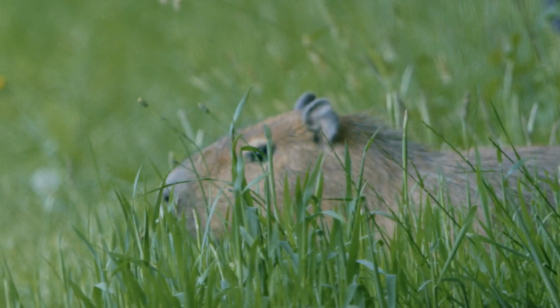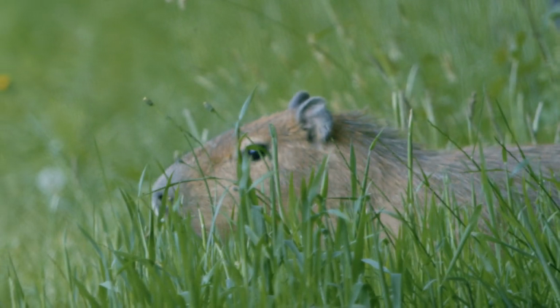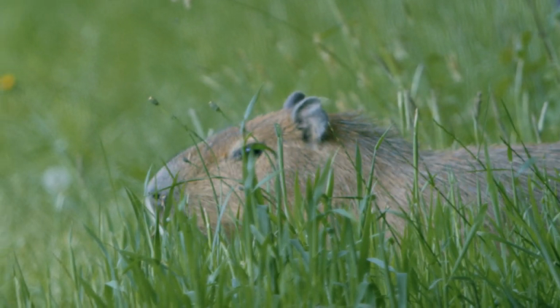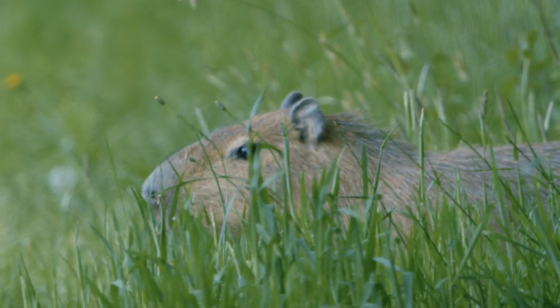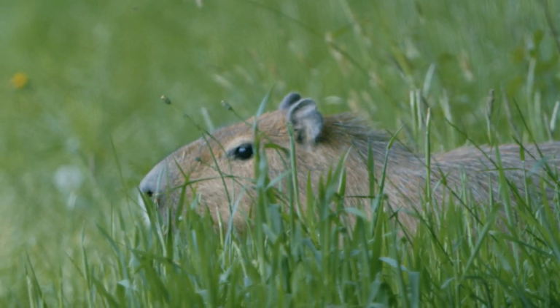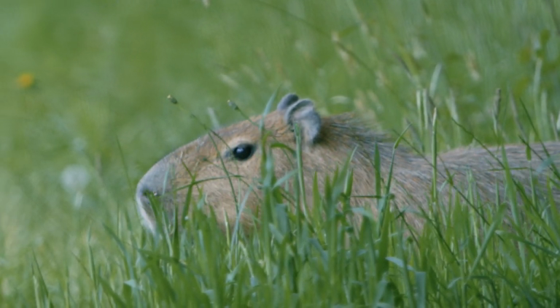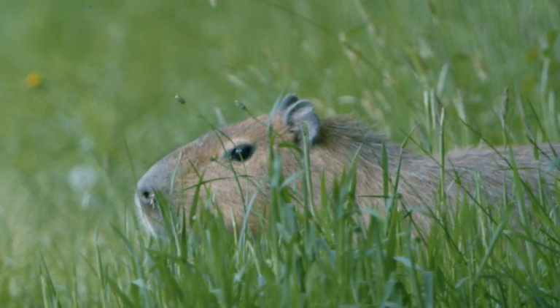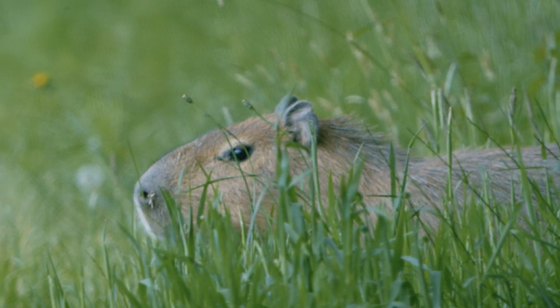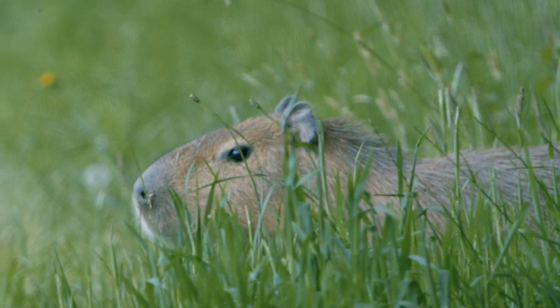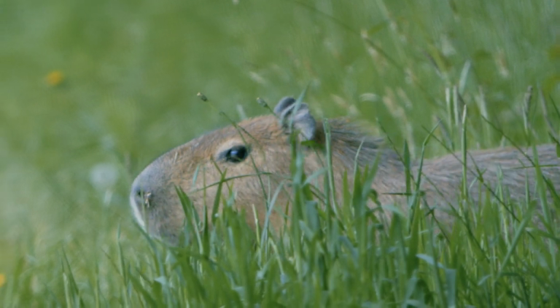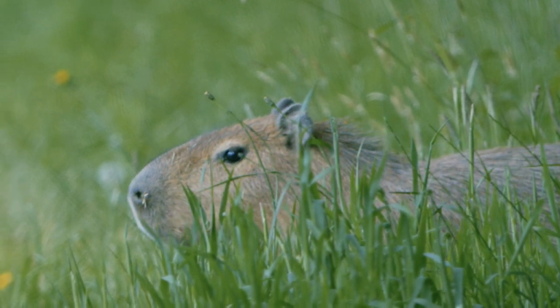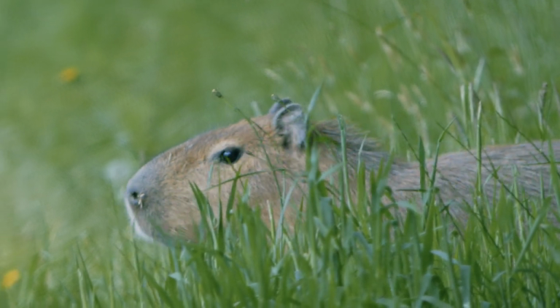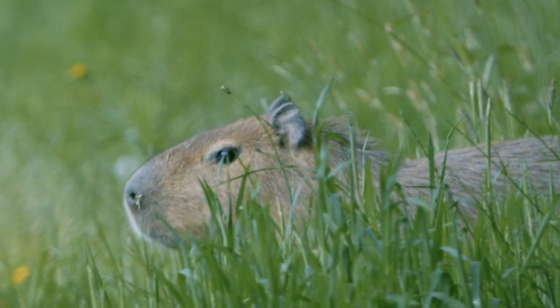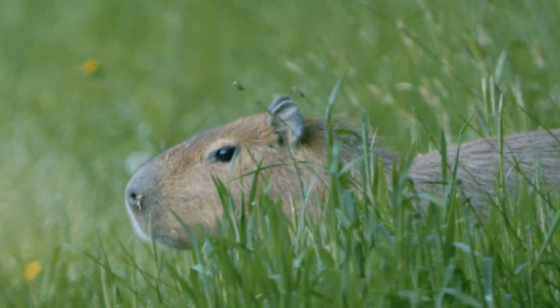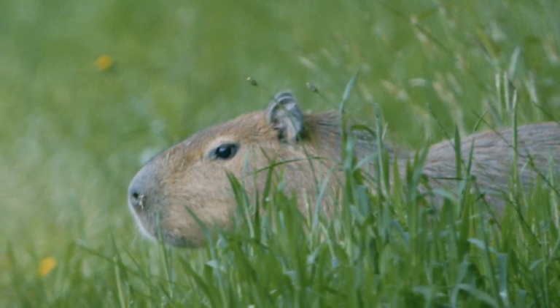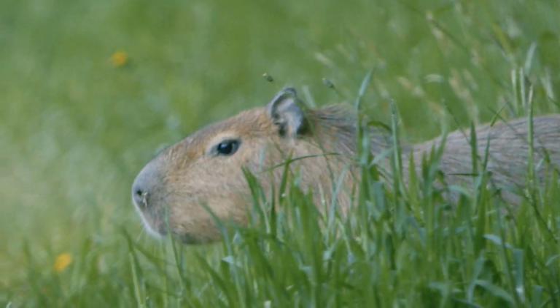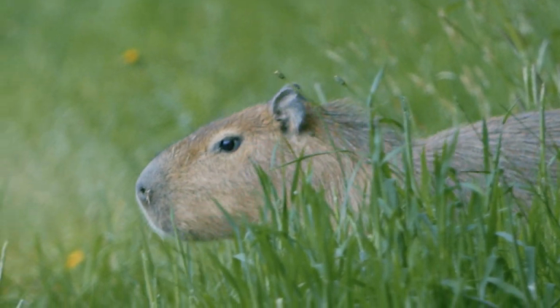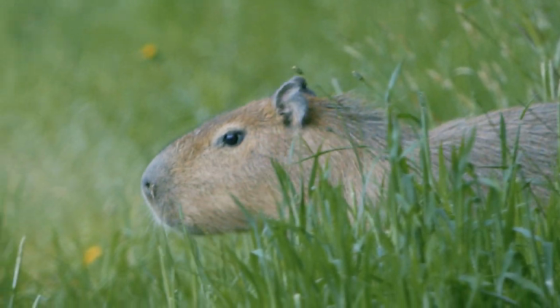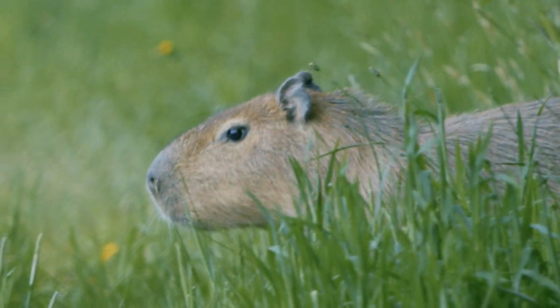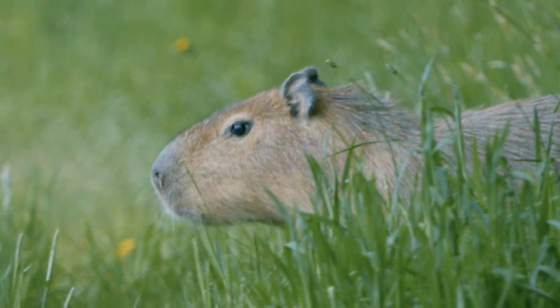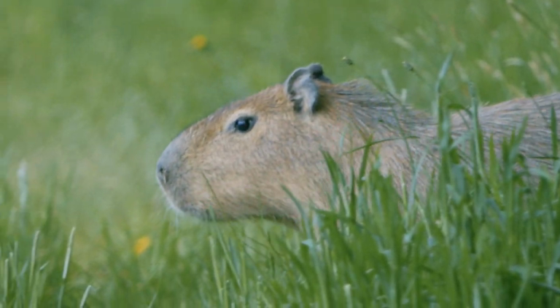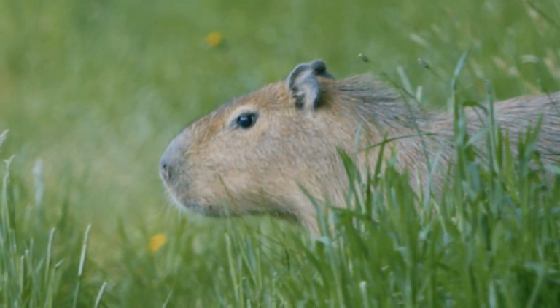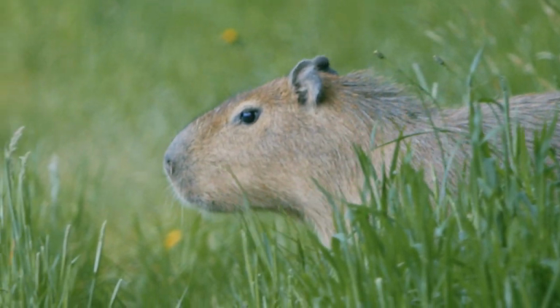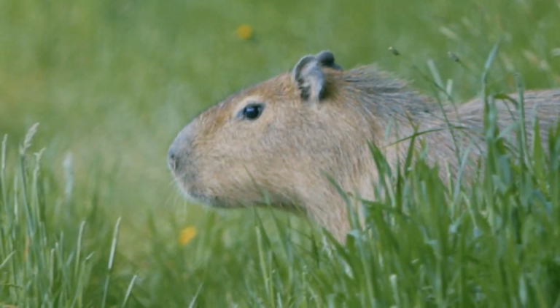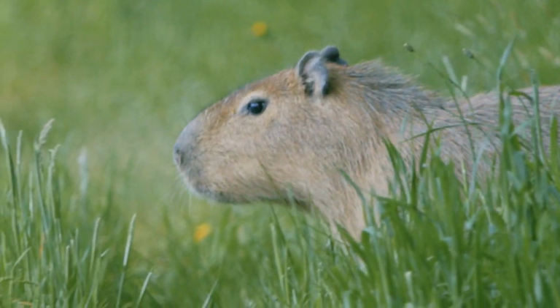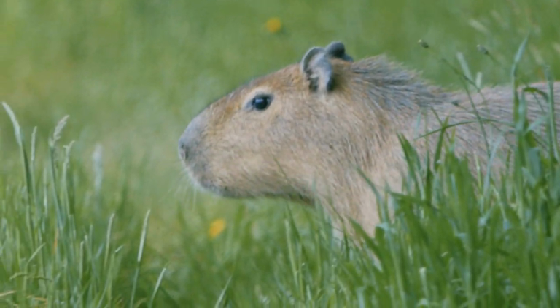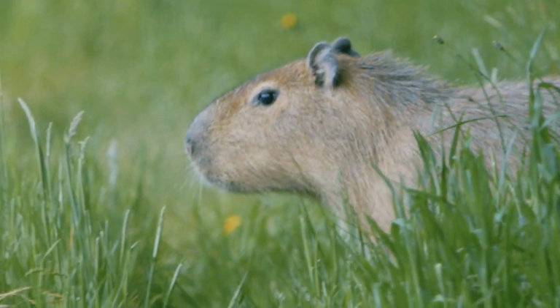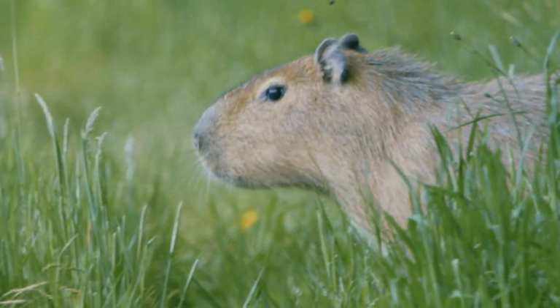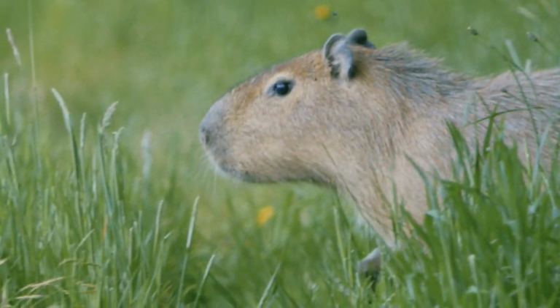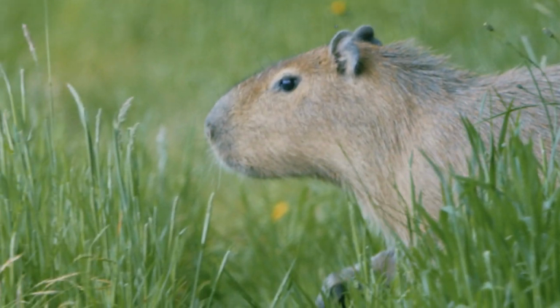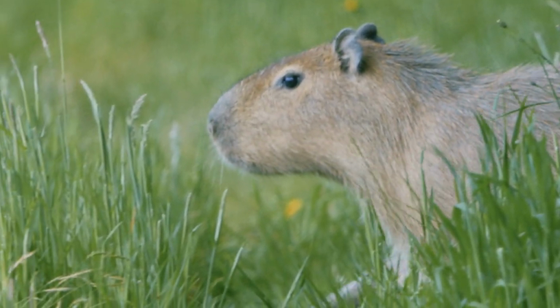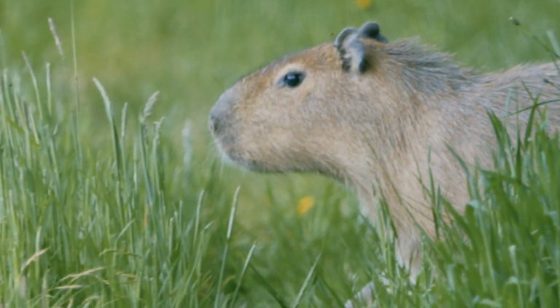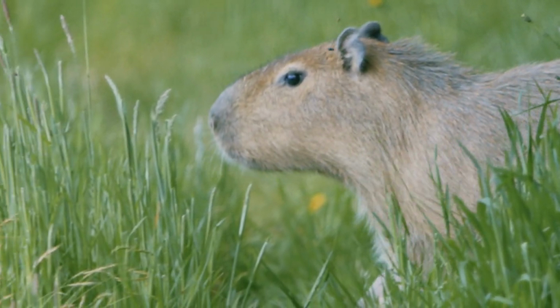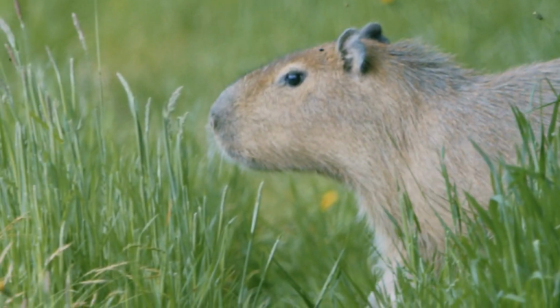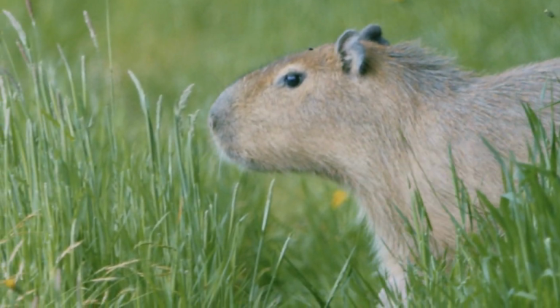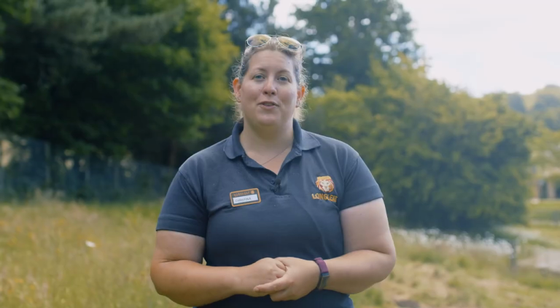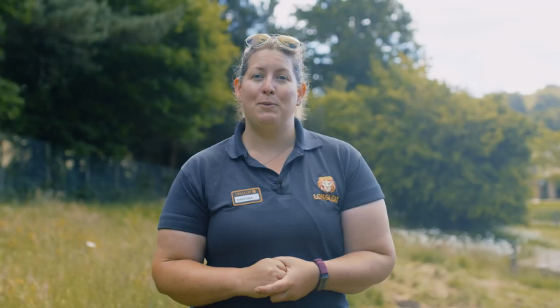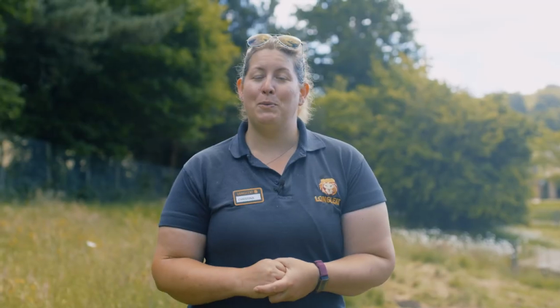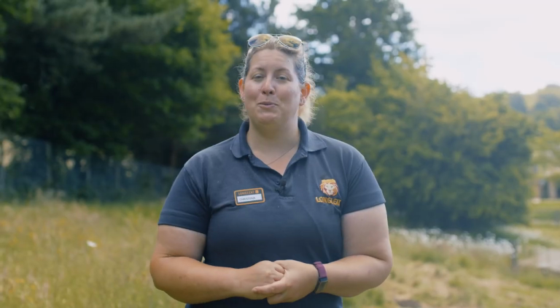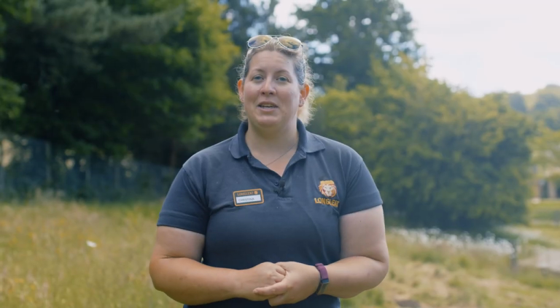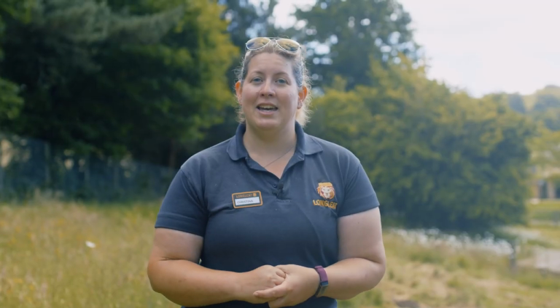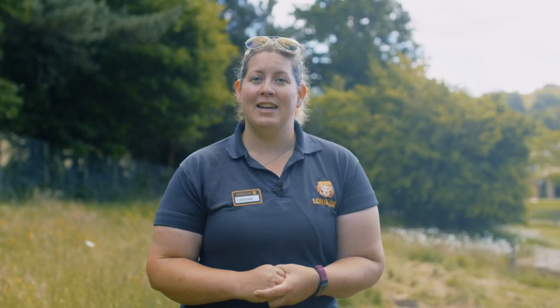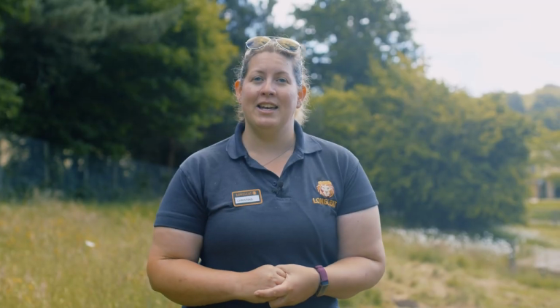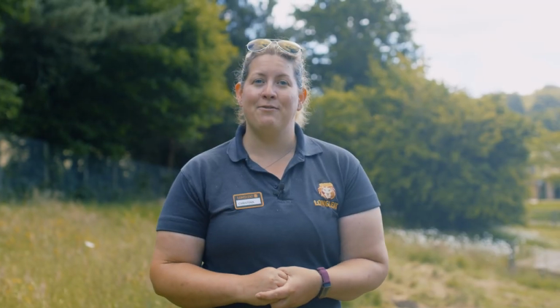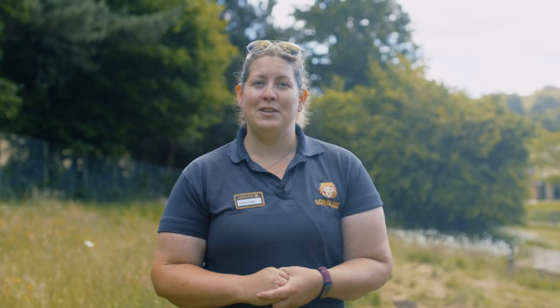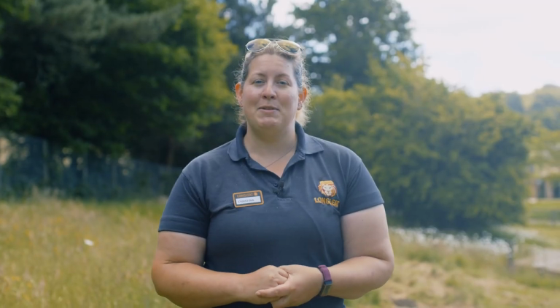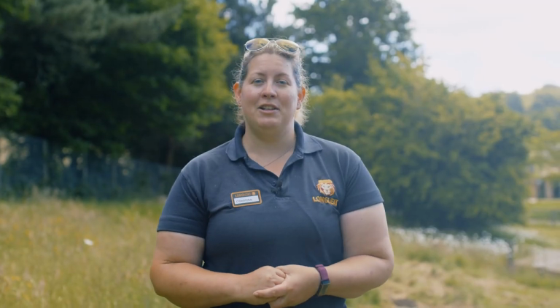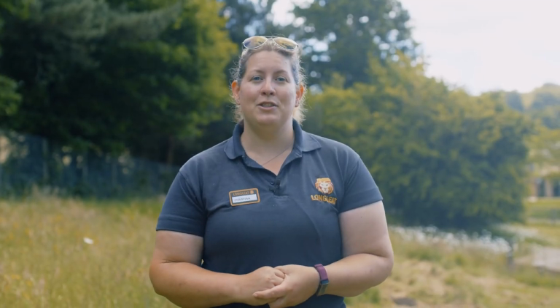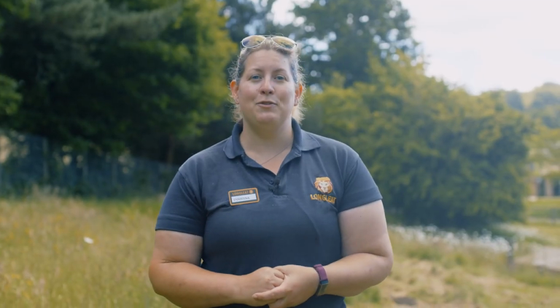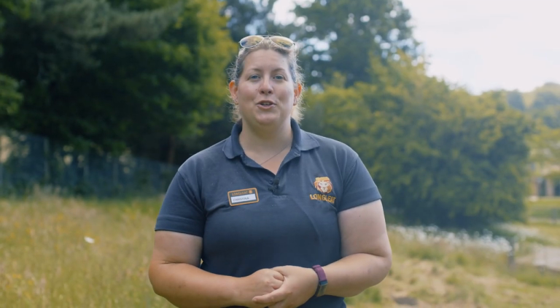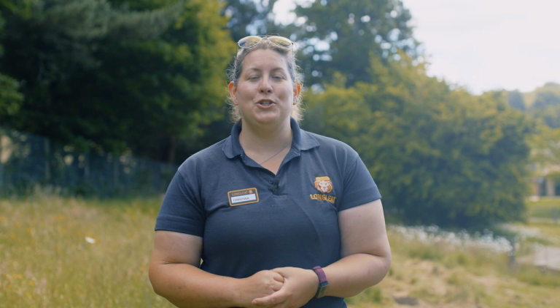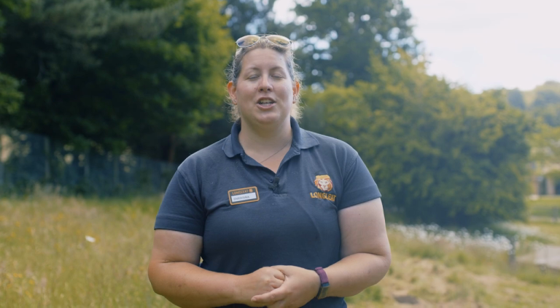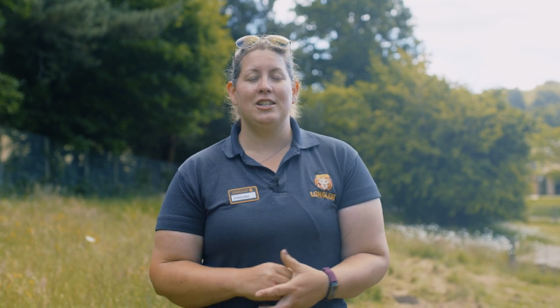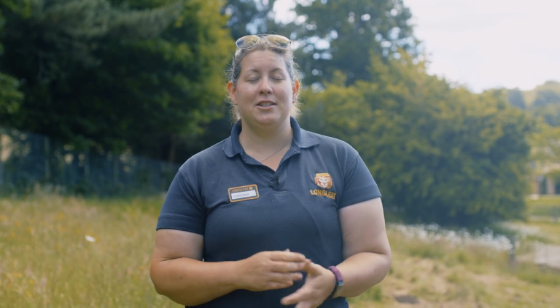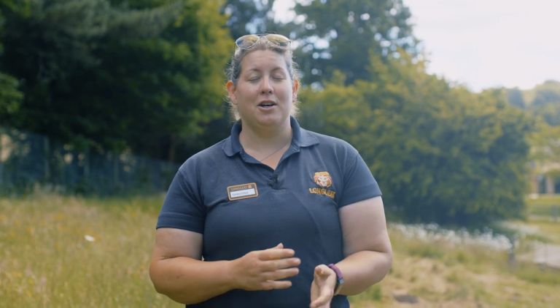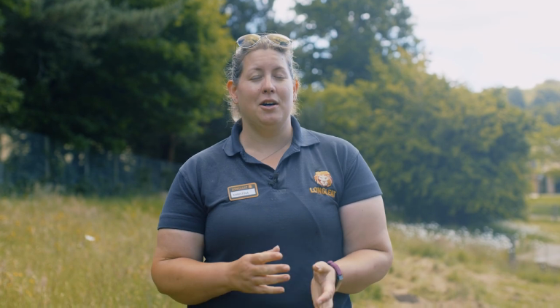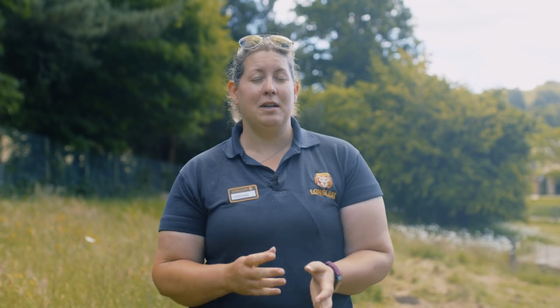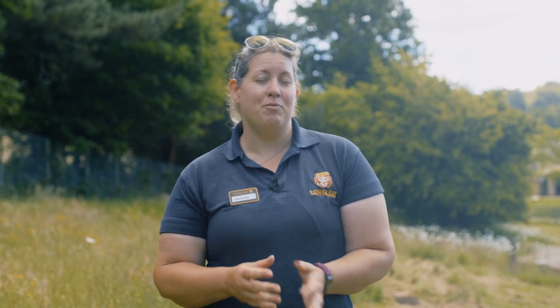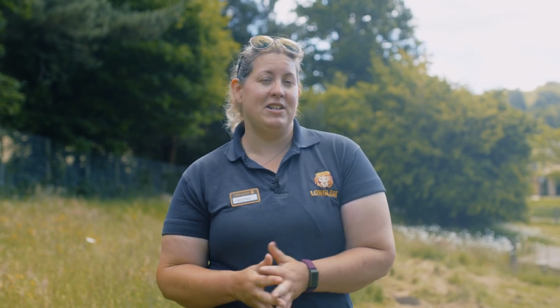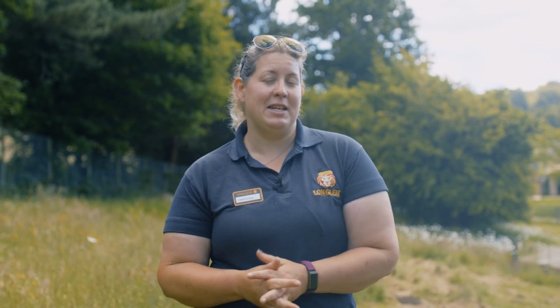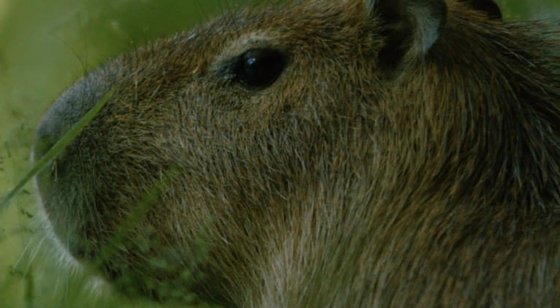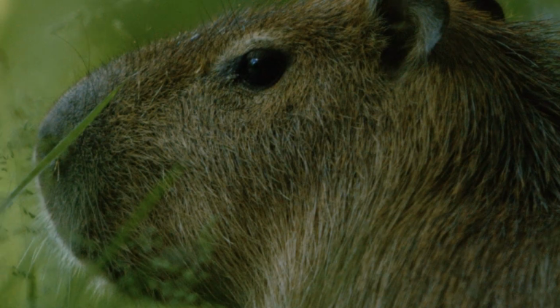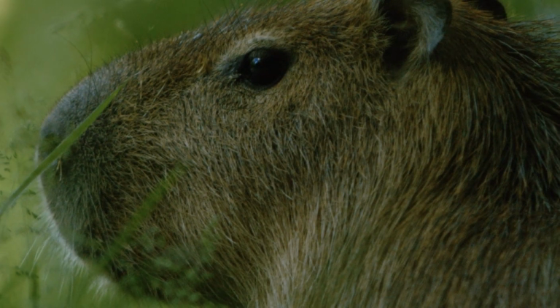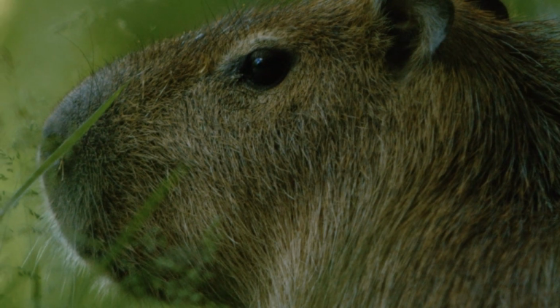It's super exciting to have a capybara here — we've never had them at Longleat before. Hopefully we will be getting a female in the future to start a breeding programme.